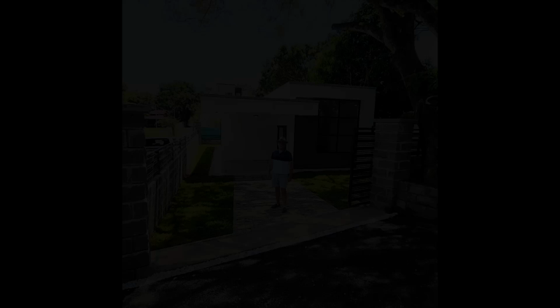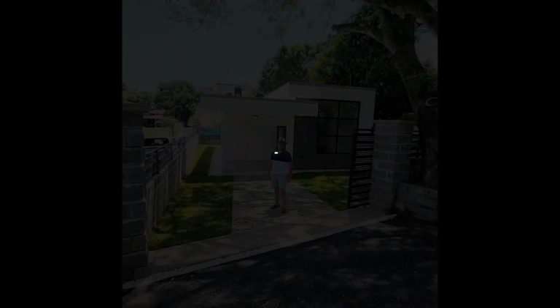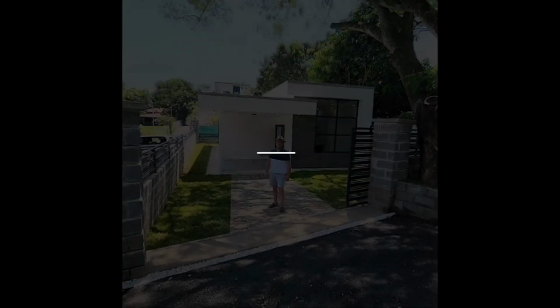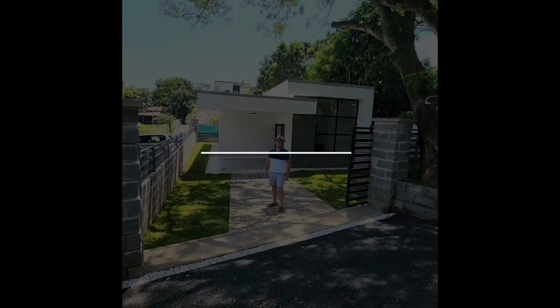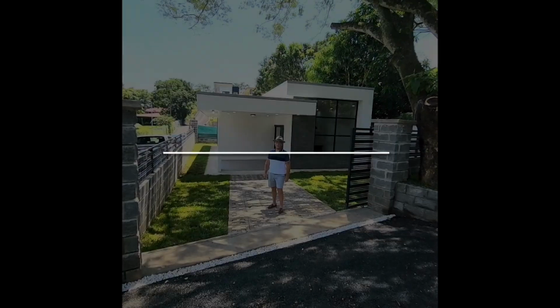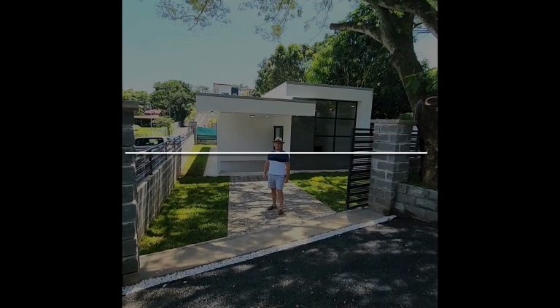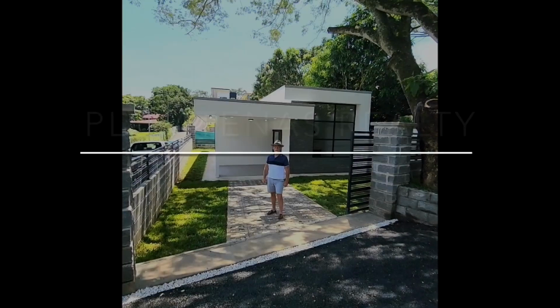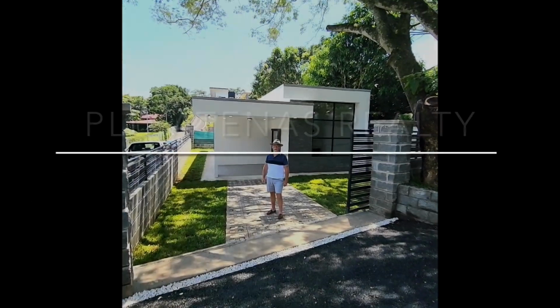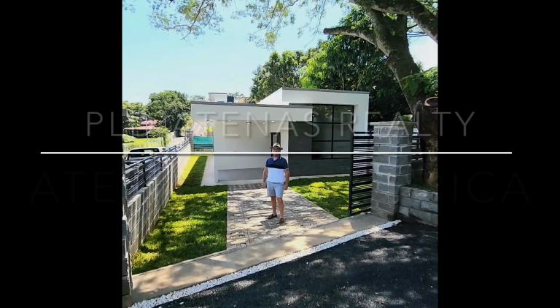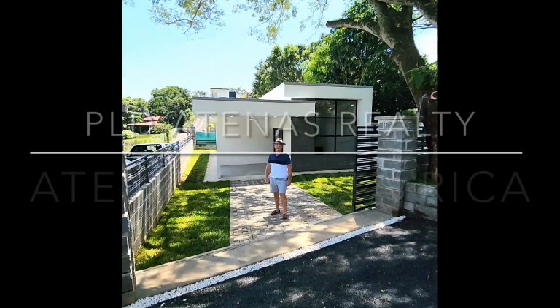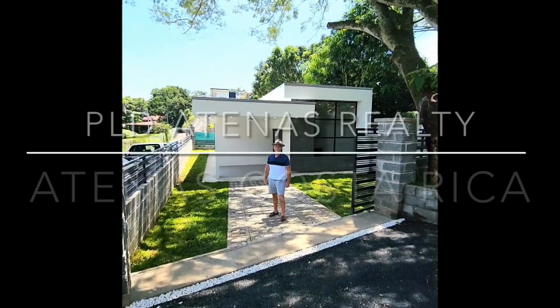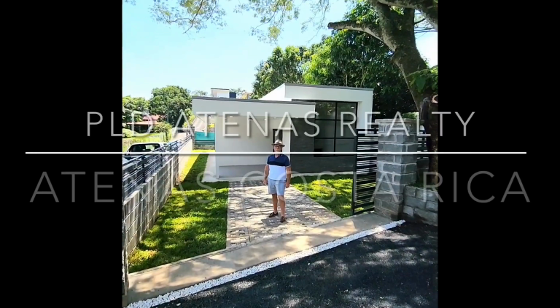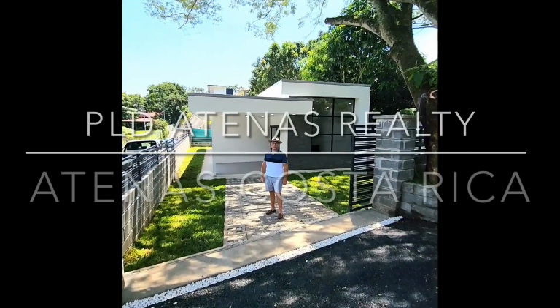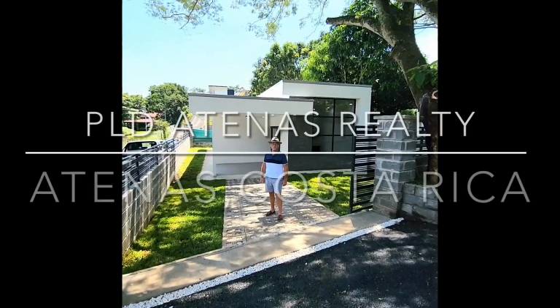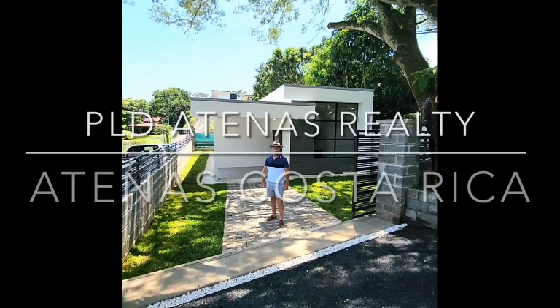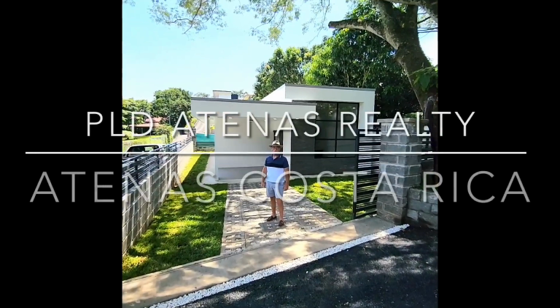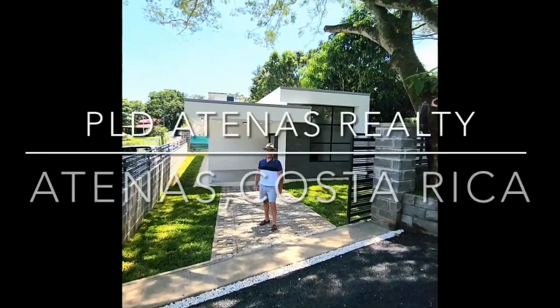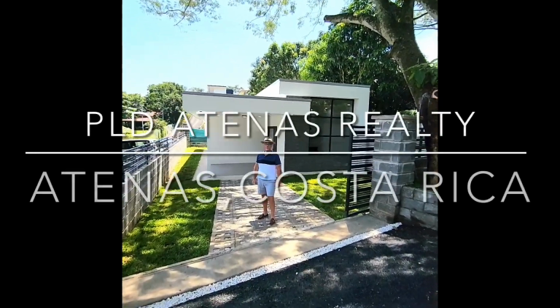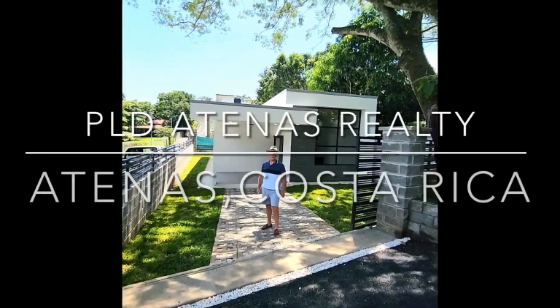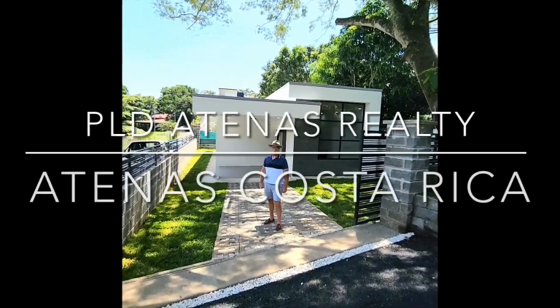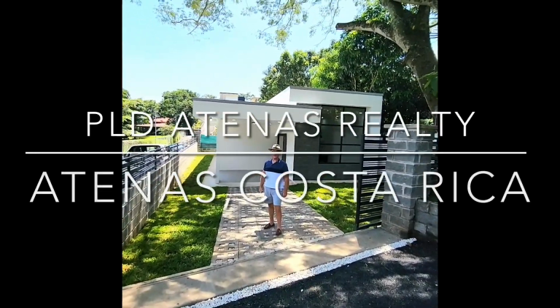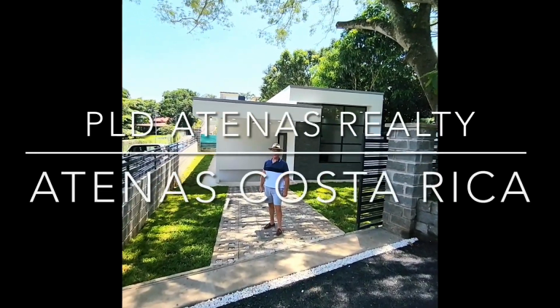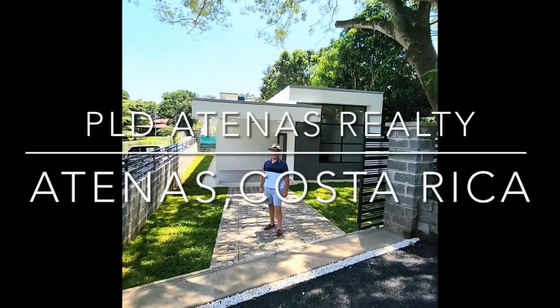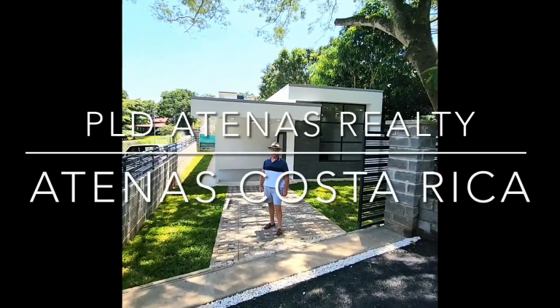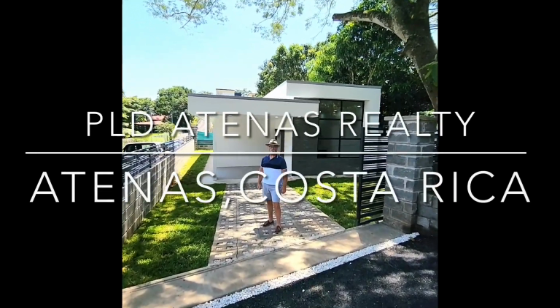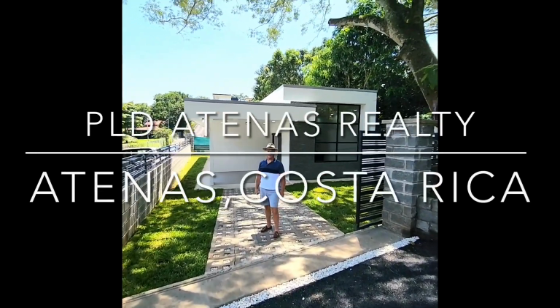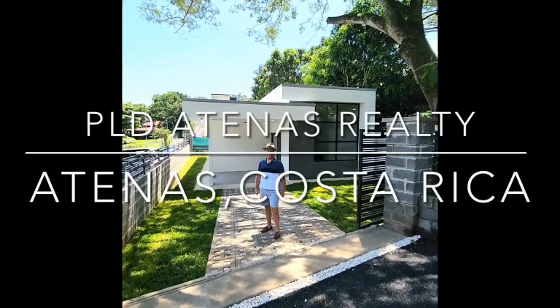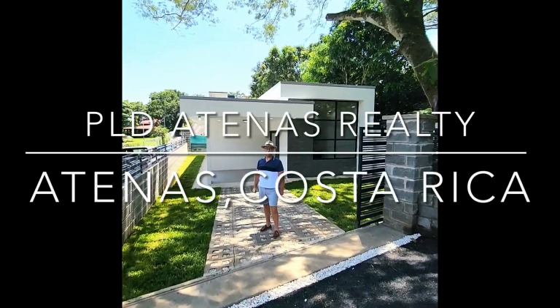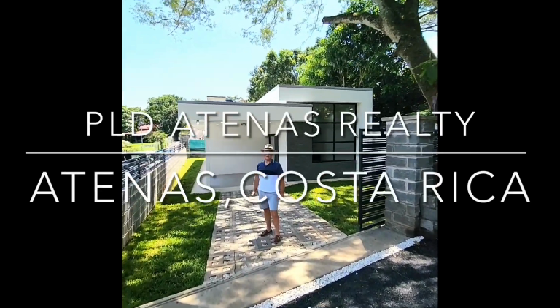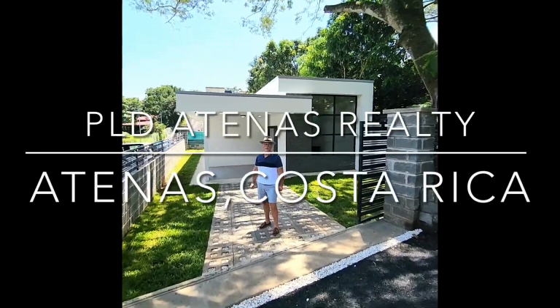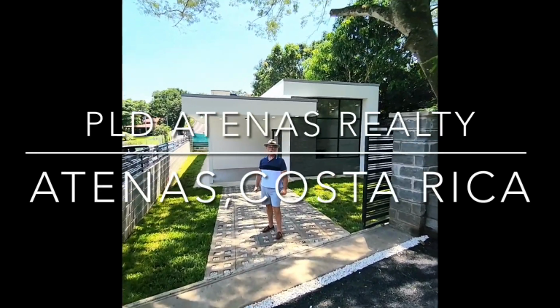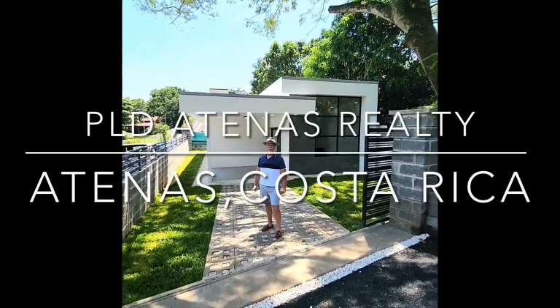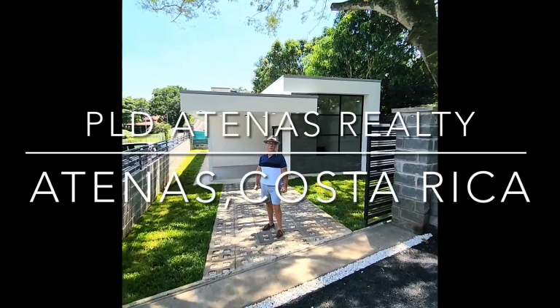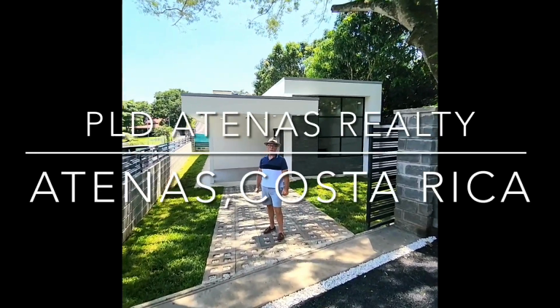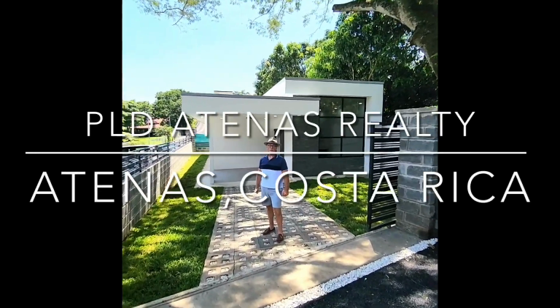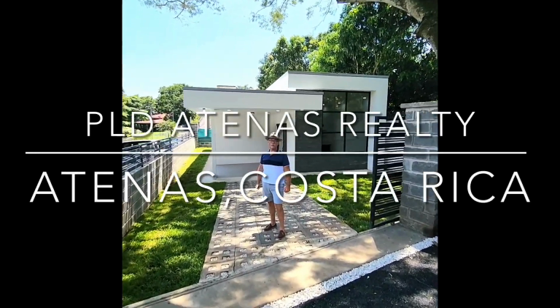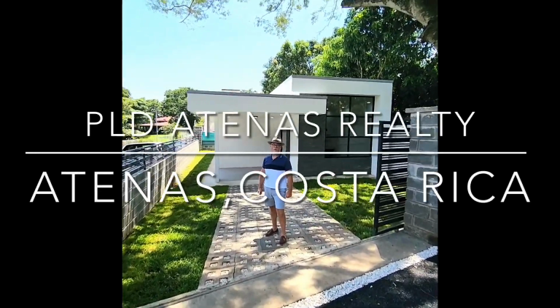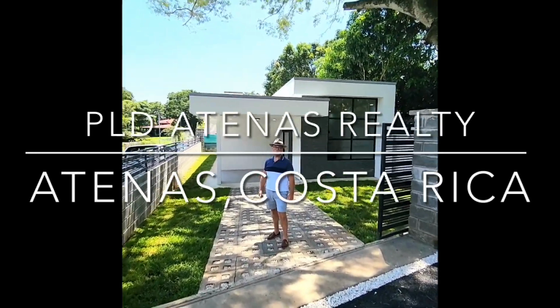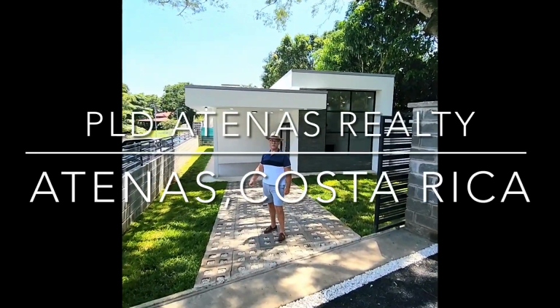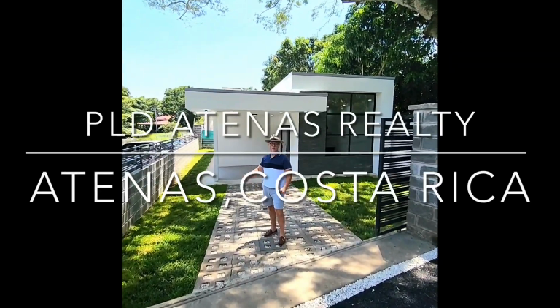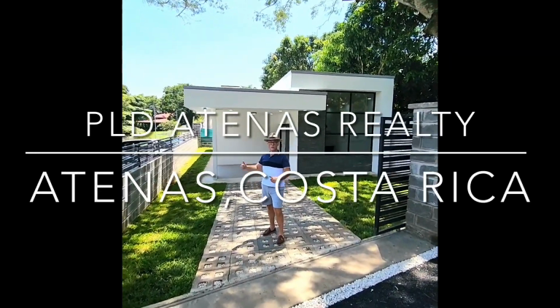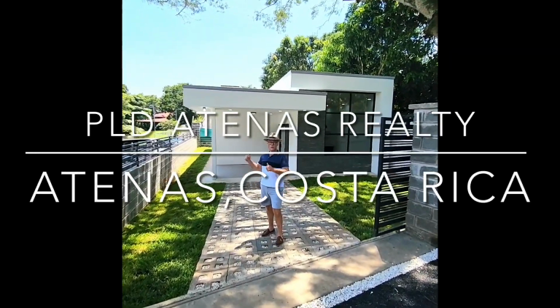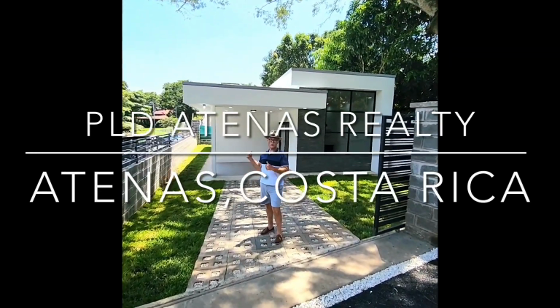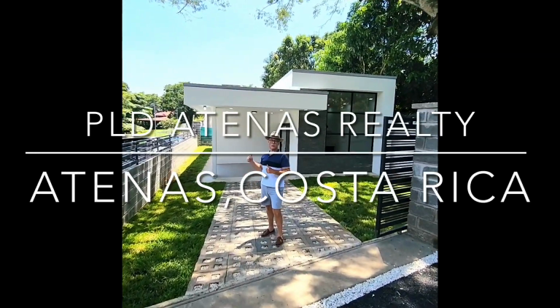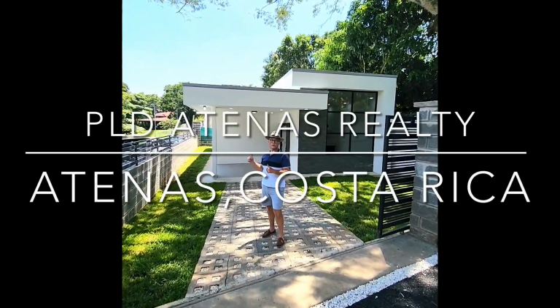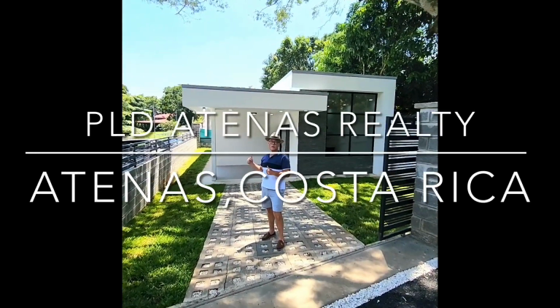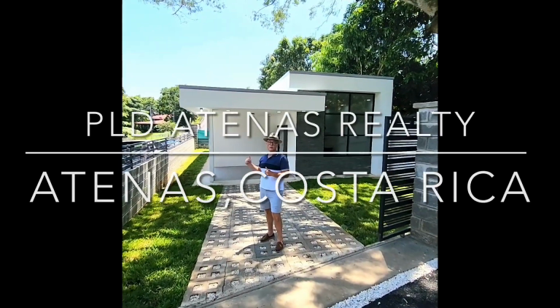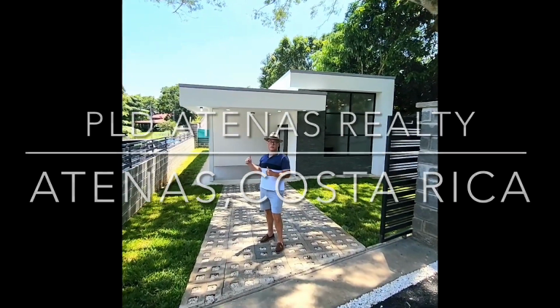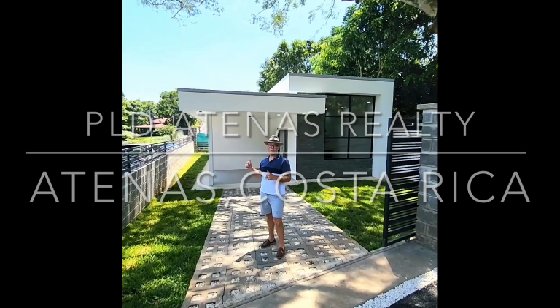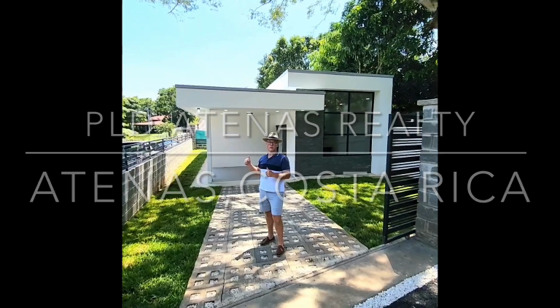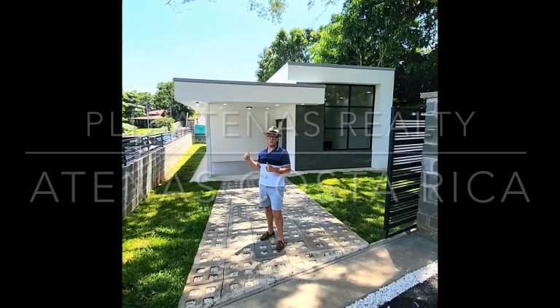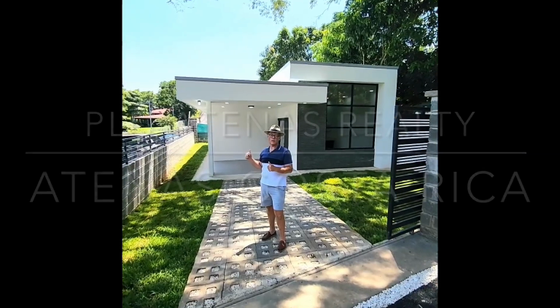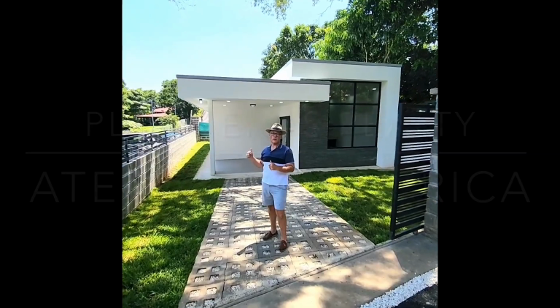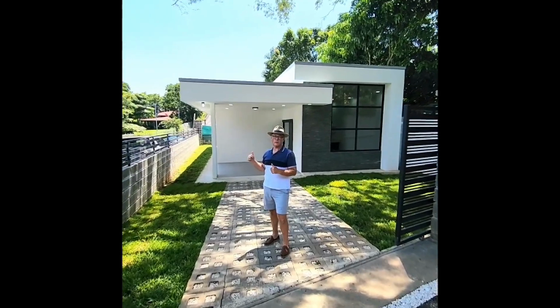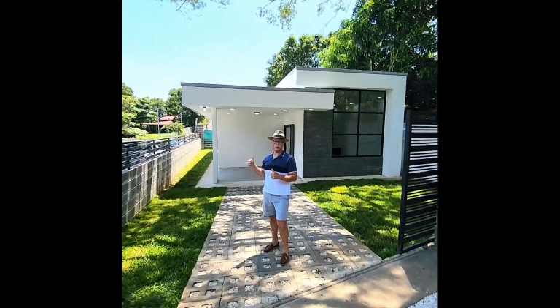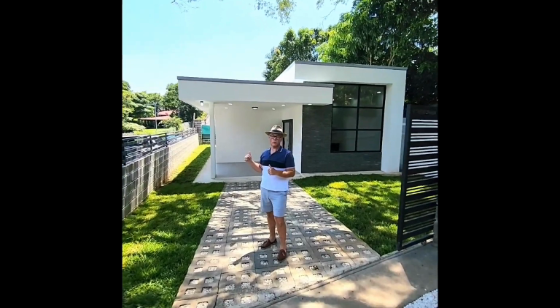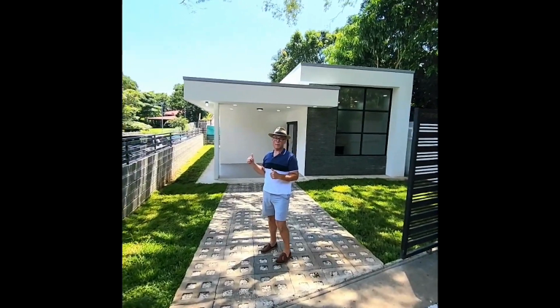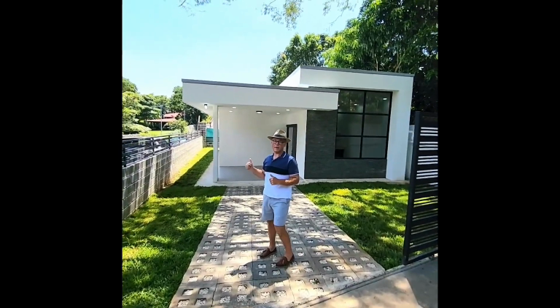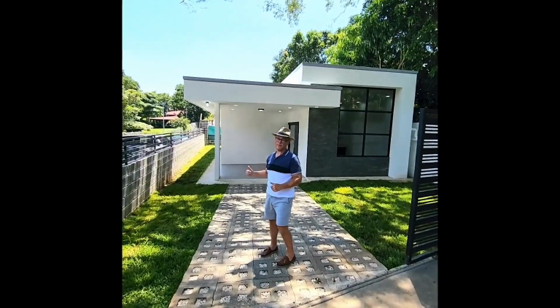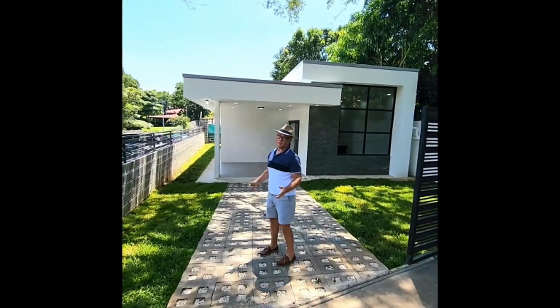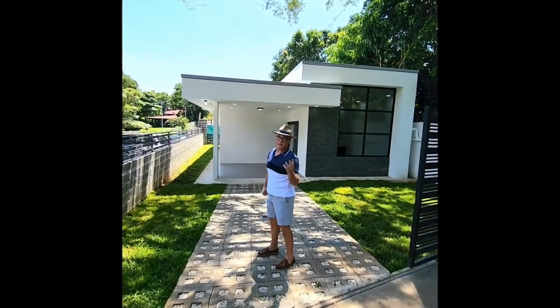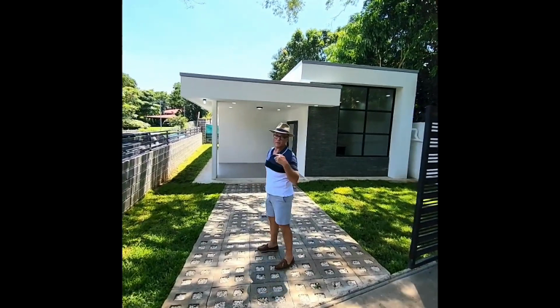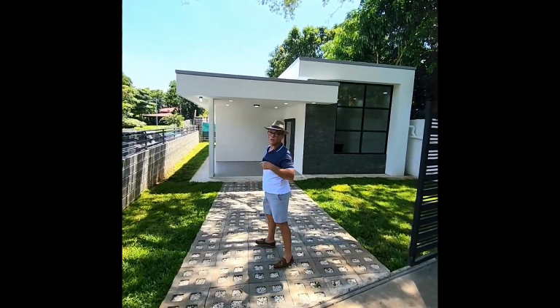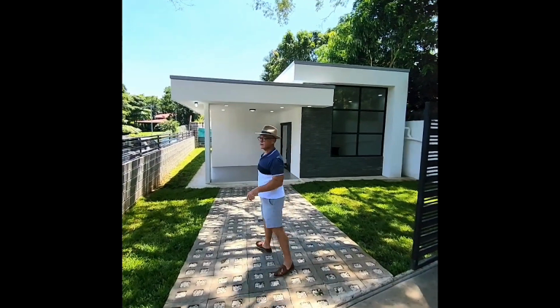Good morning guys. Welcome to Atenas, Costa Rica. Today we're going to have a look at this new construction — two bedrooms, one bath. Let's have a look.